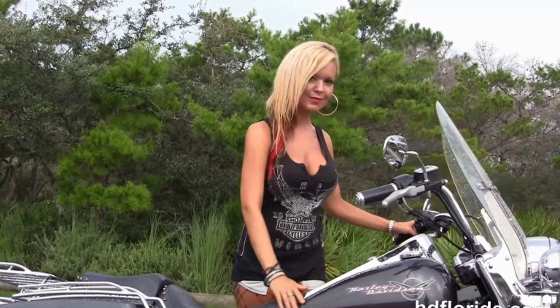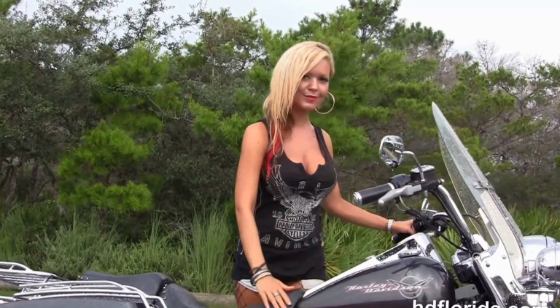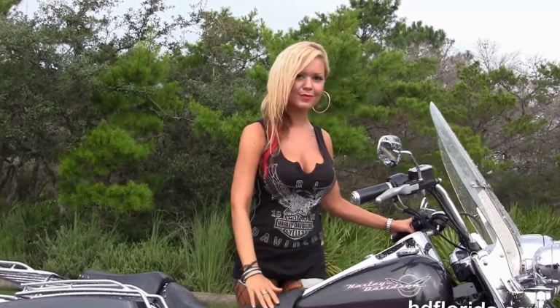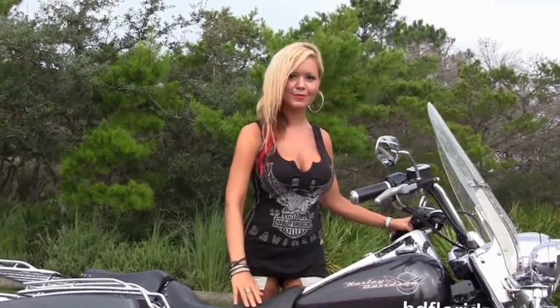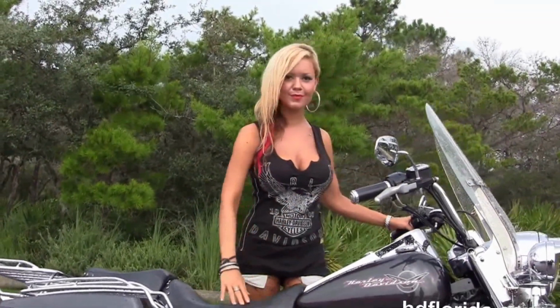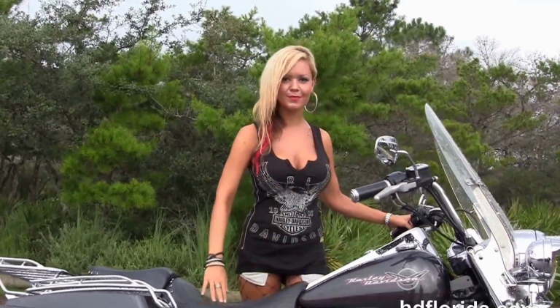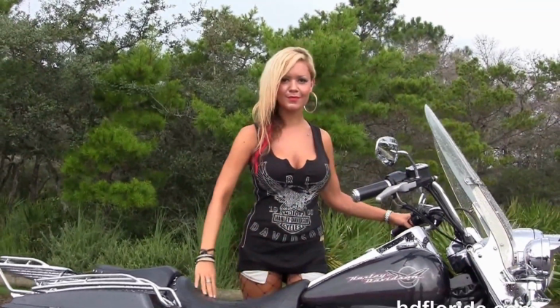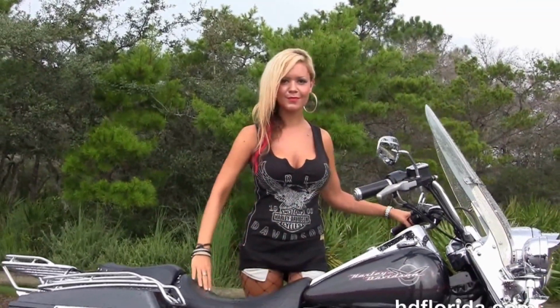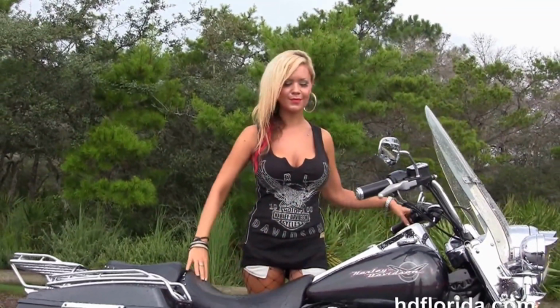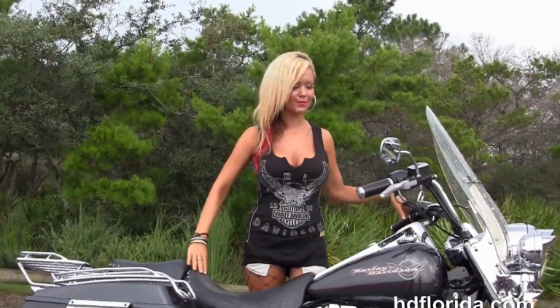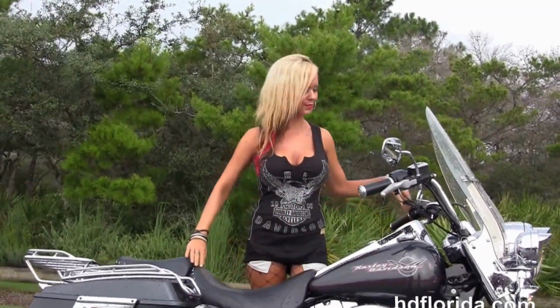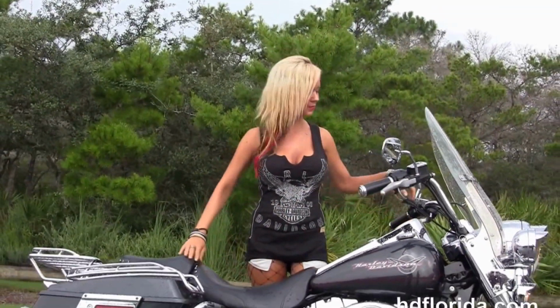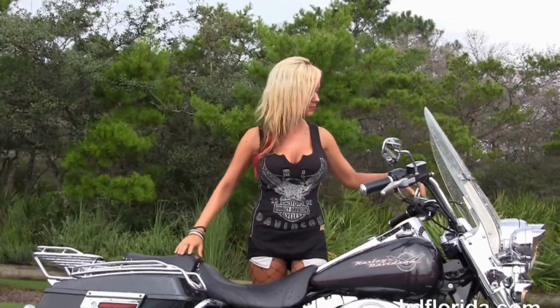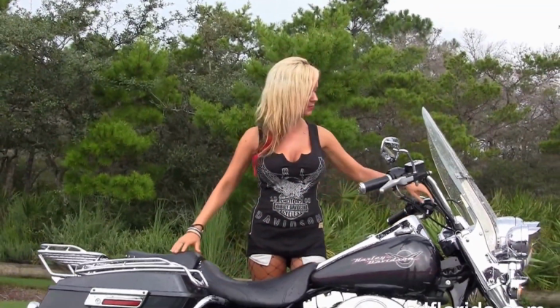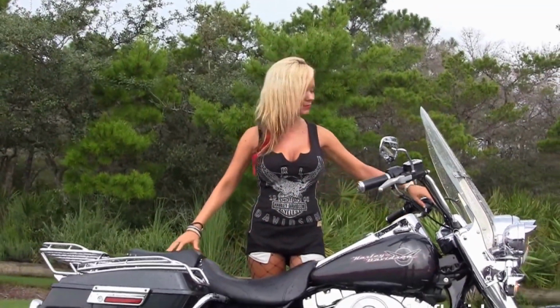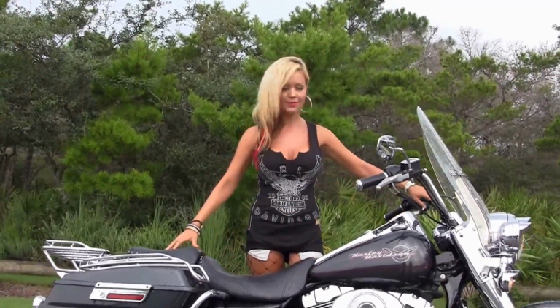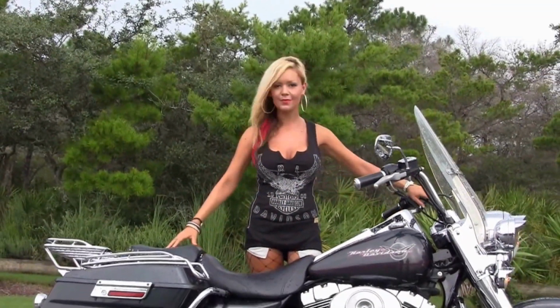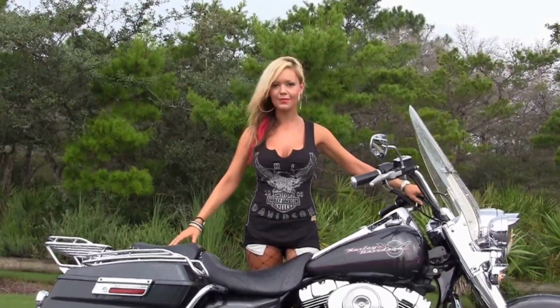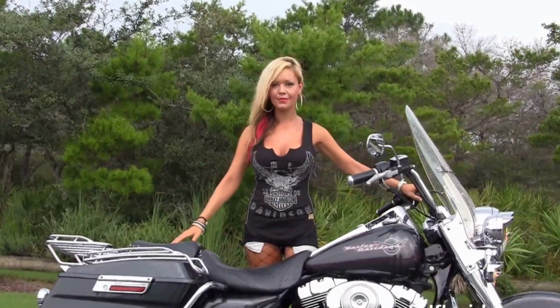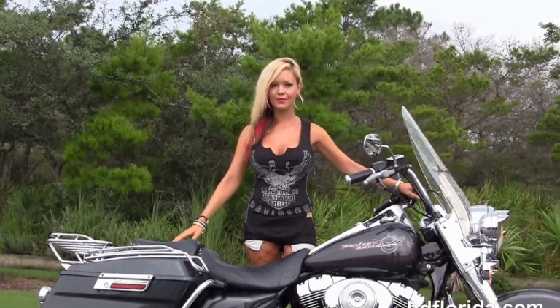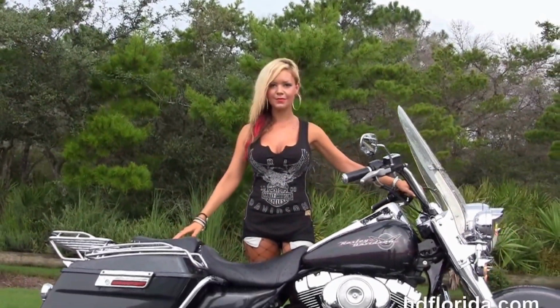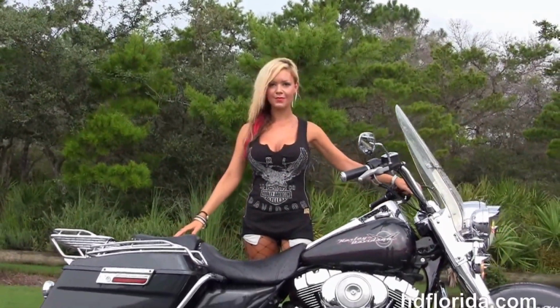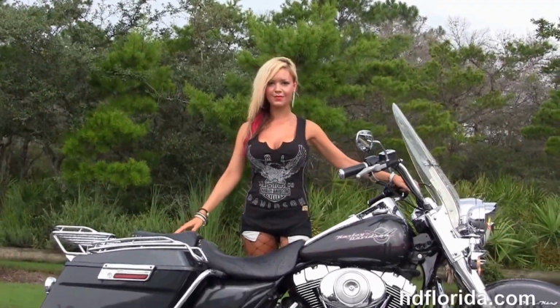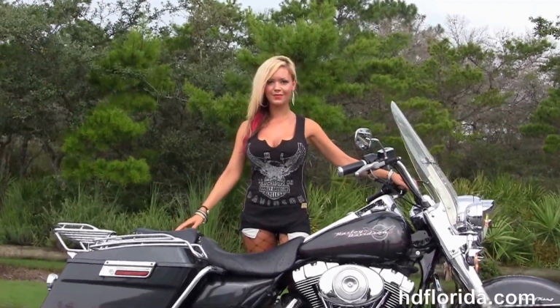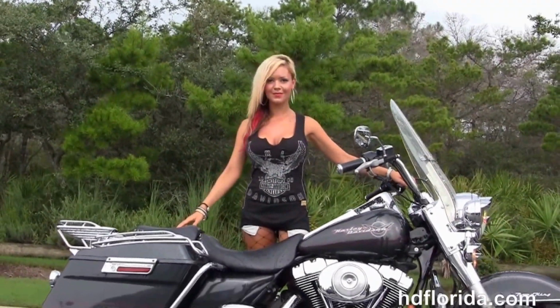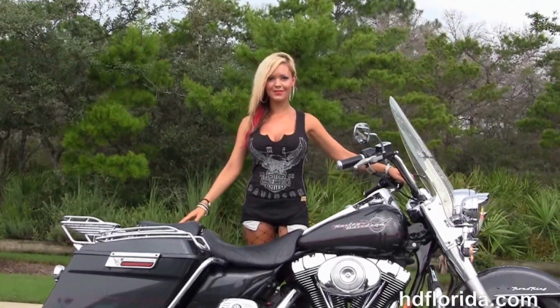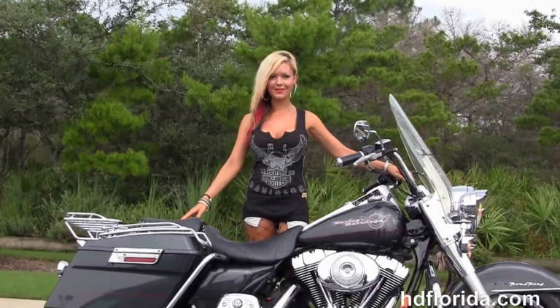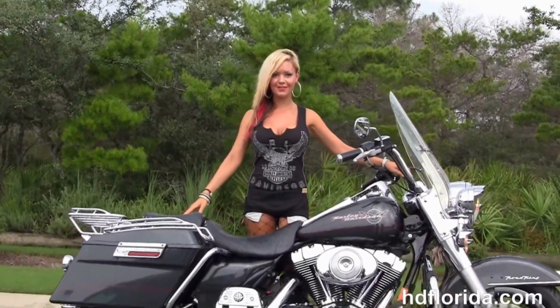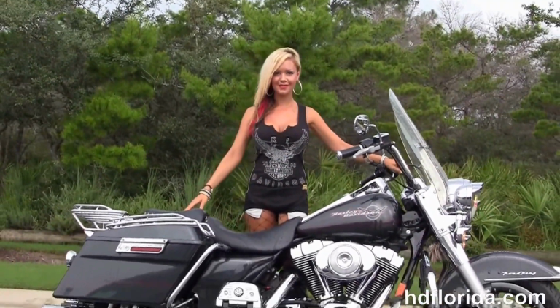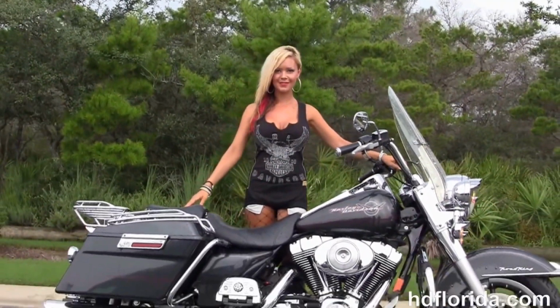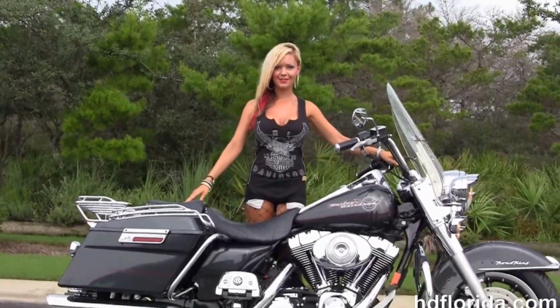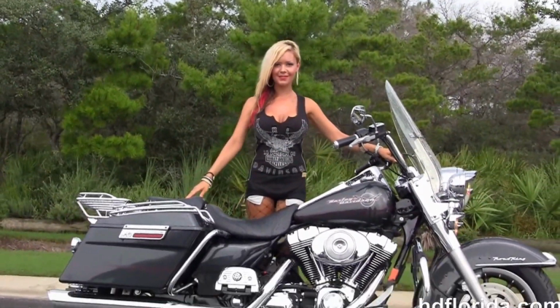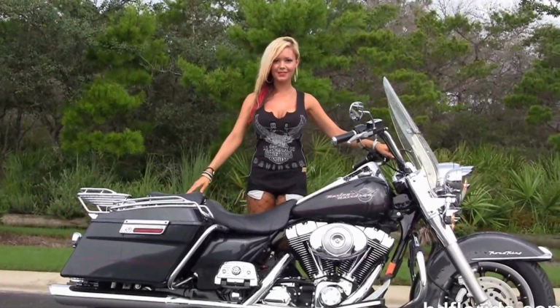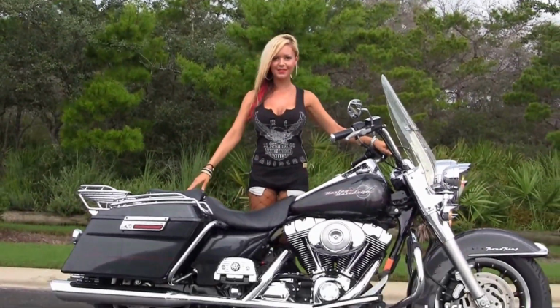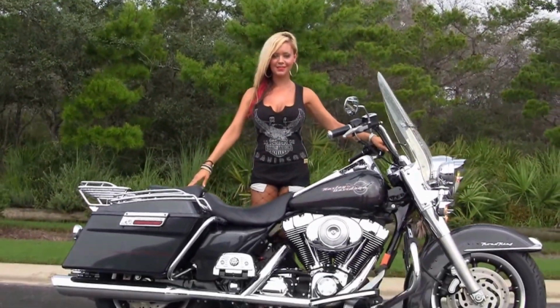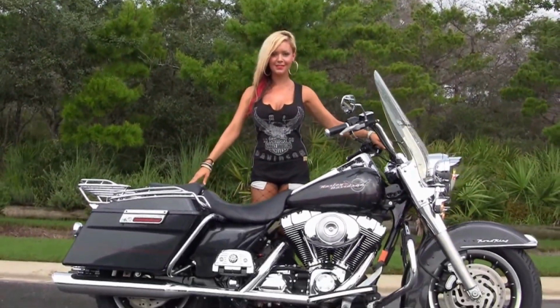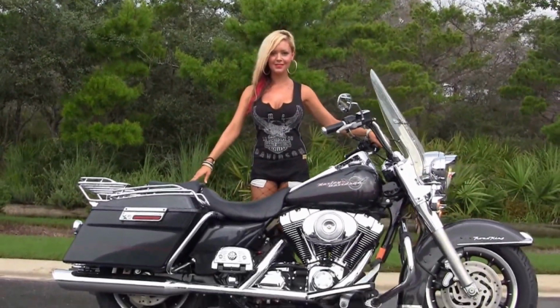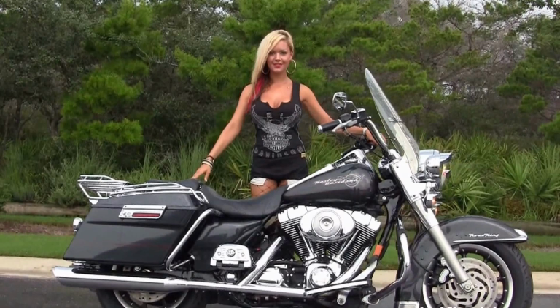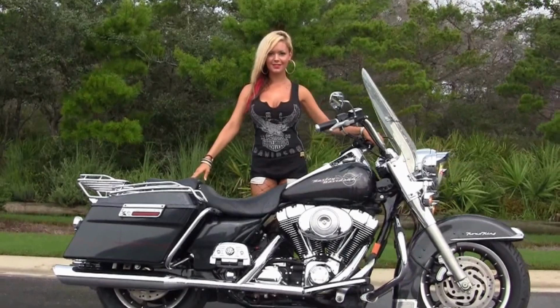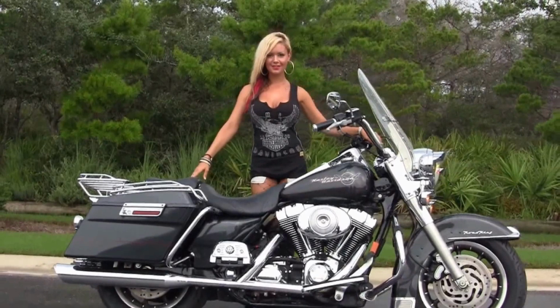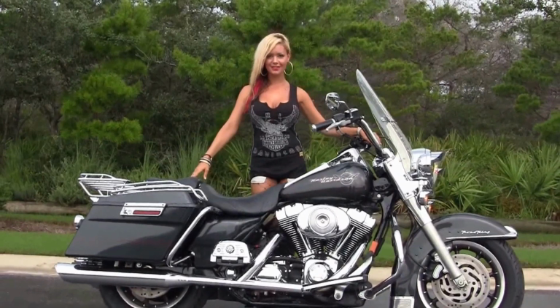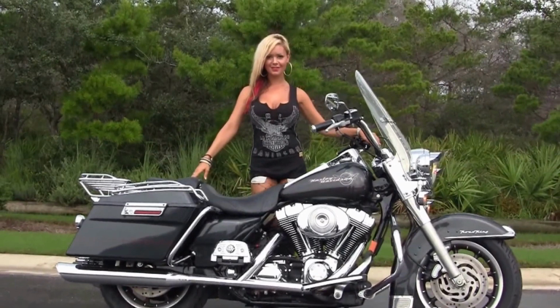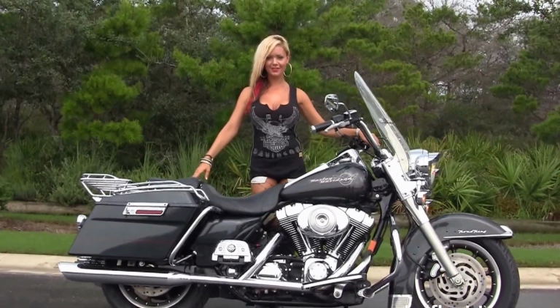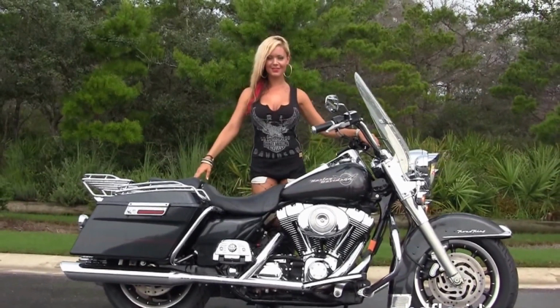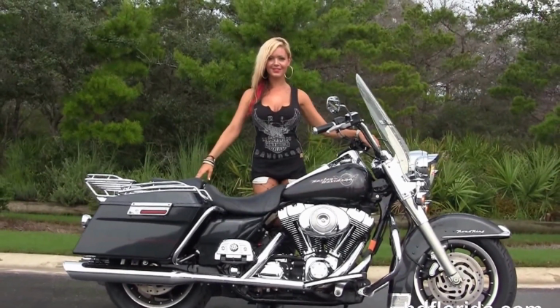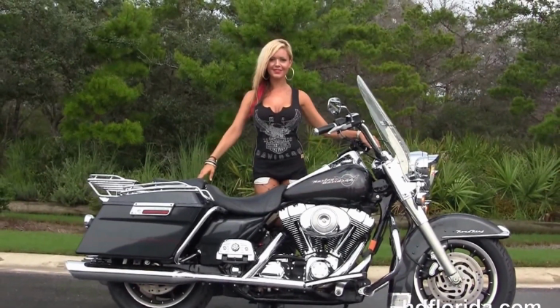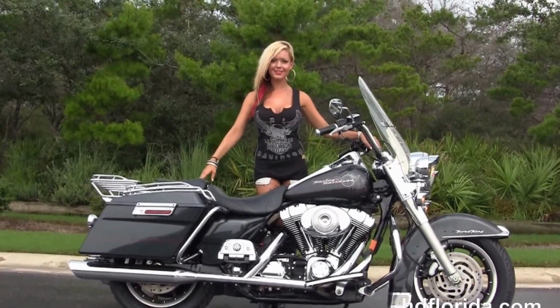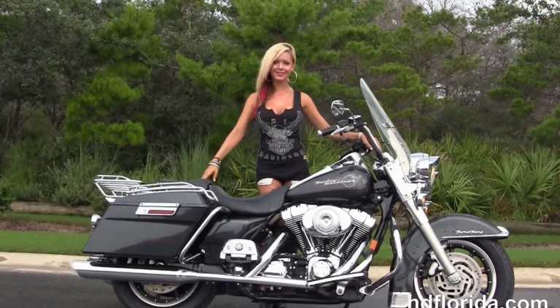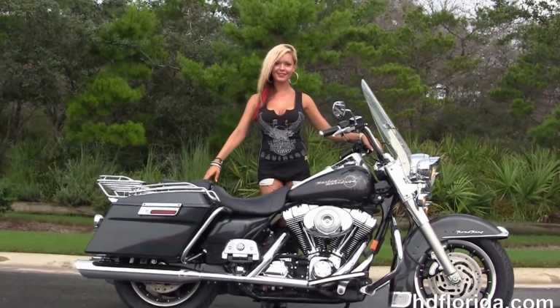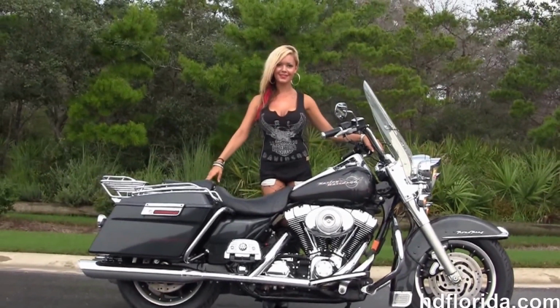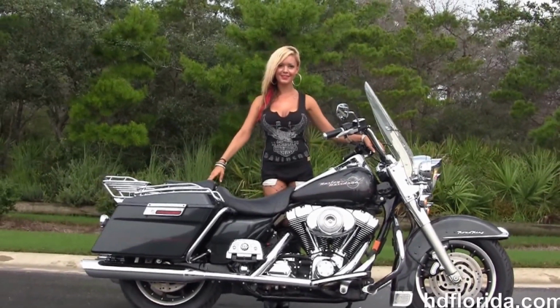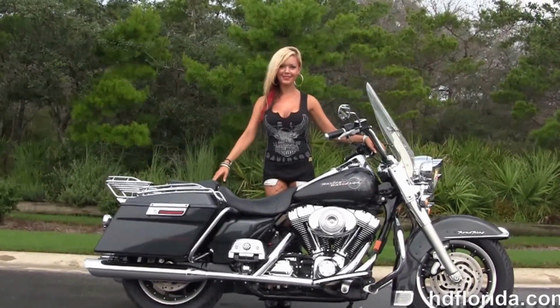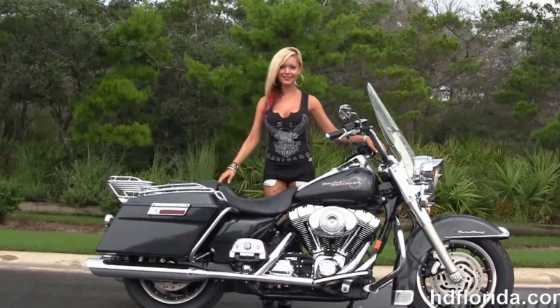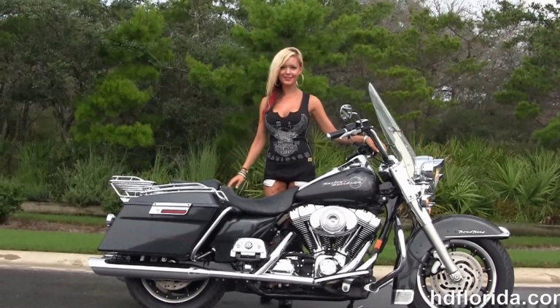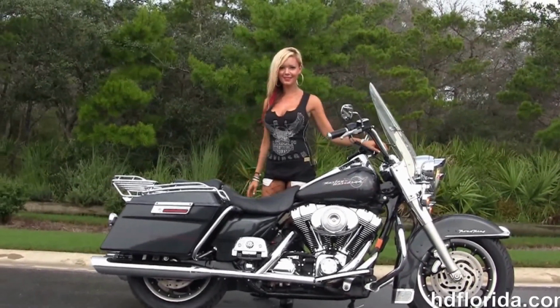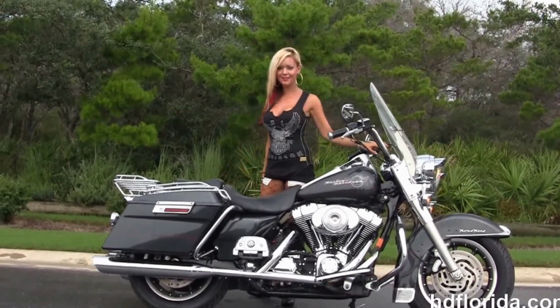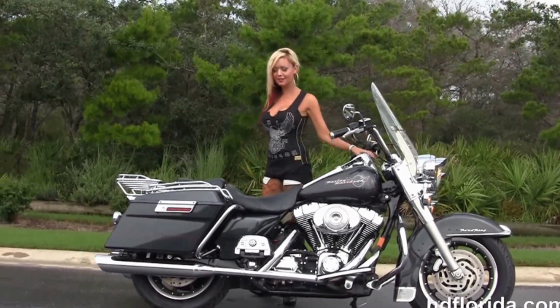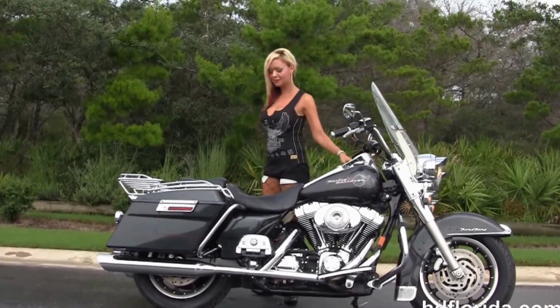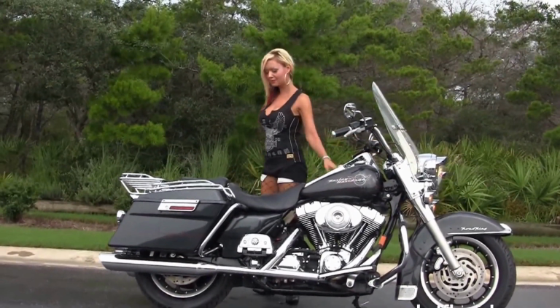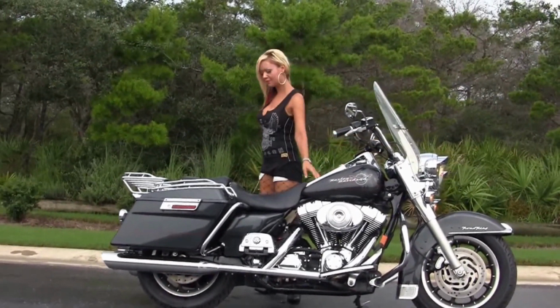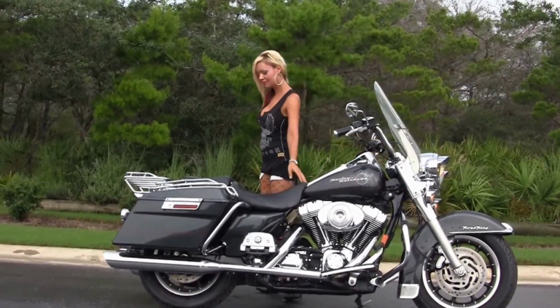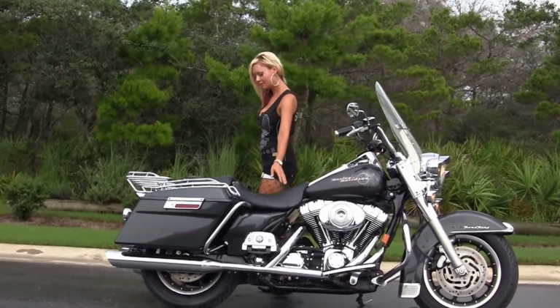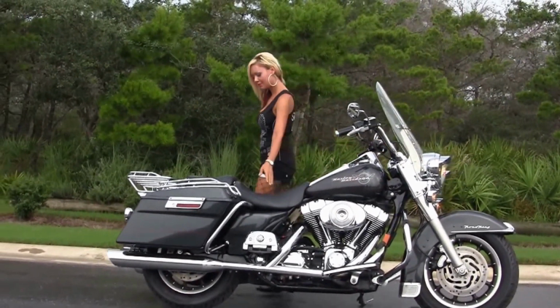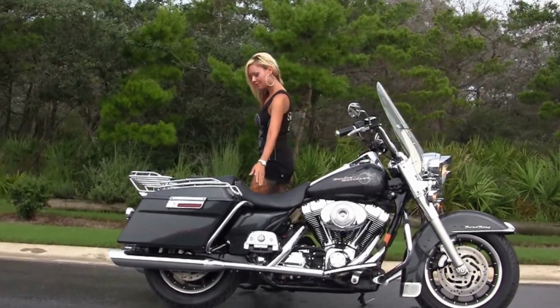This bike's got brand new tires on it to get you on down the highway. And here at the world-famous Harley-Davidson of Florida, all our bikes are fully serviced and safety inspected.